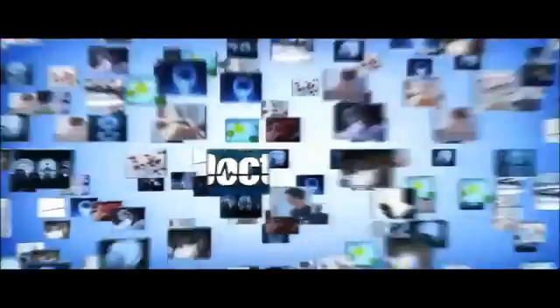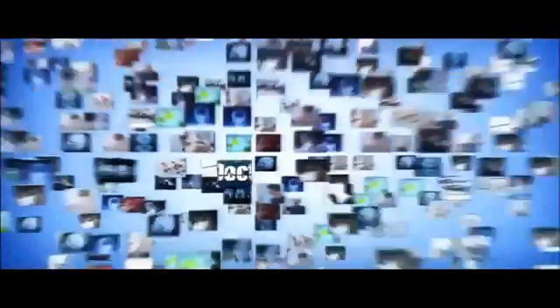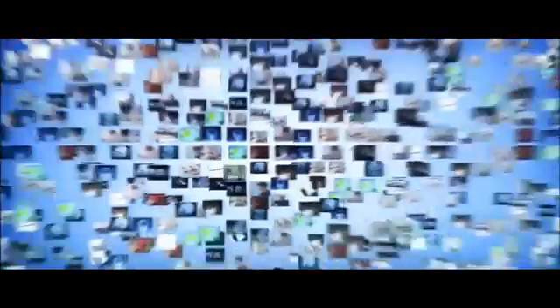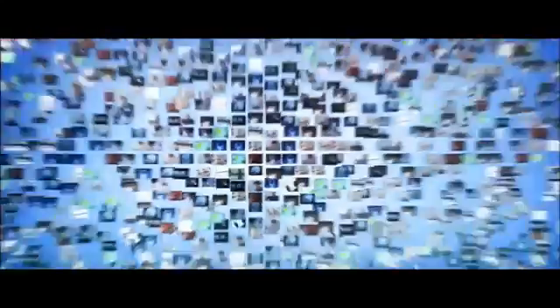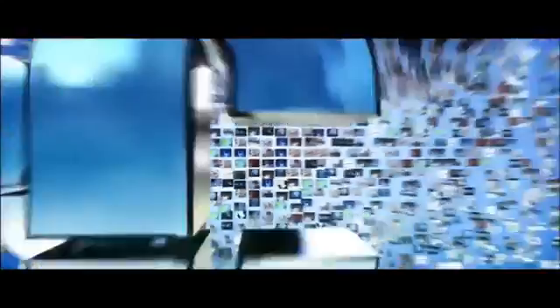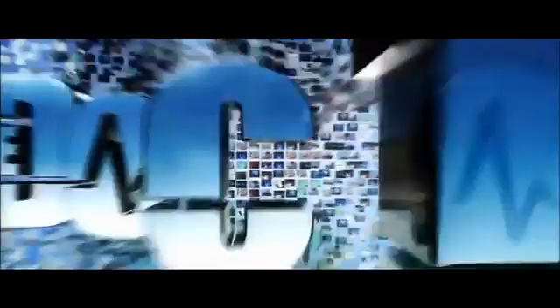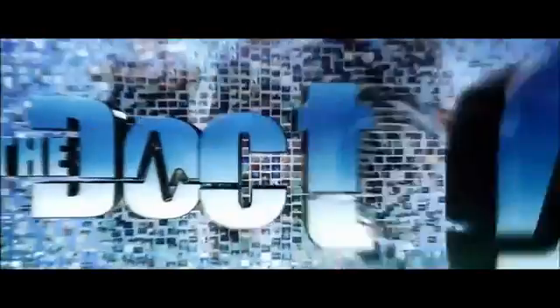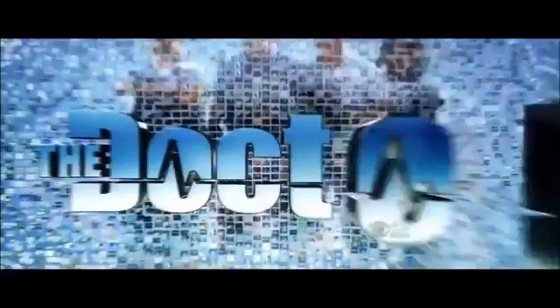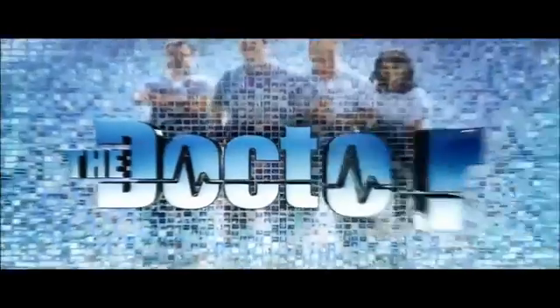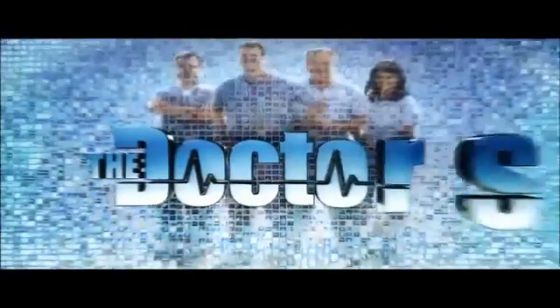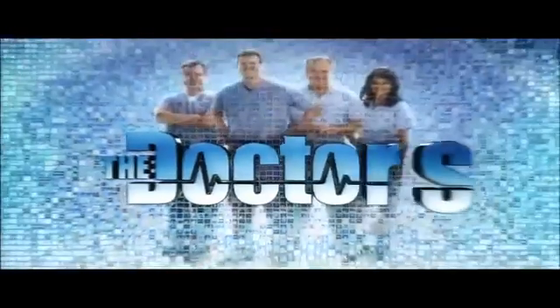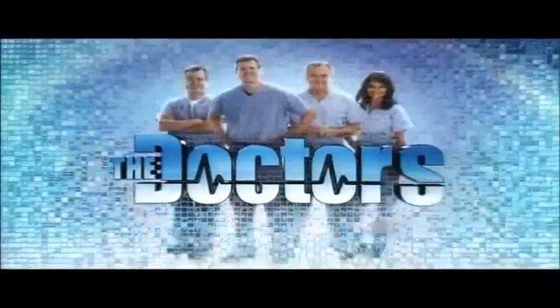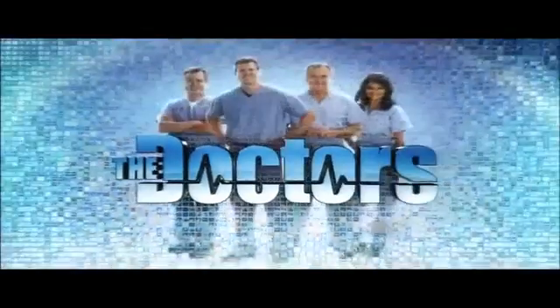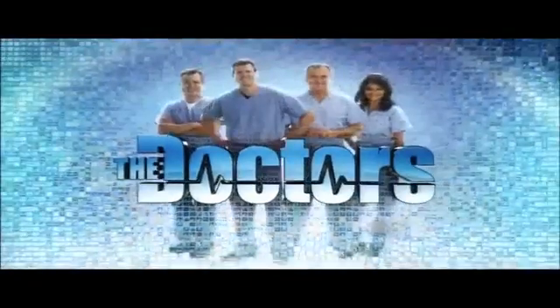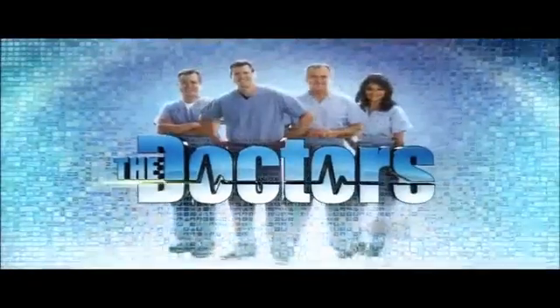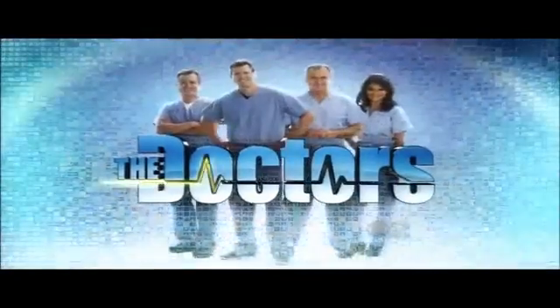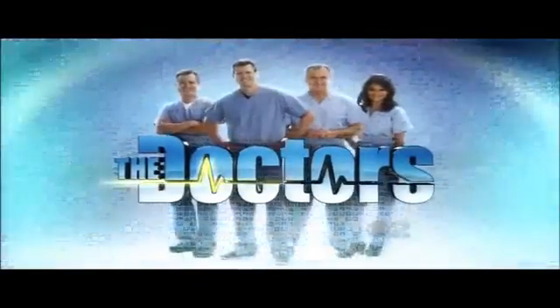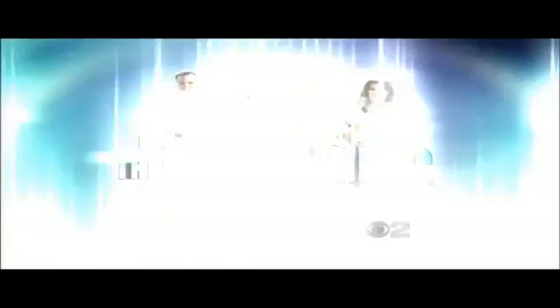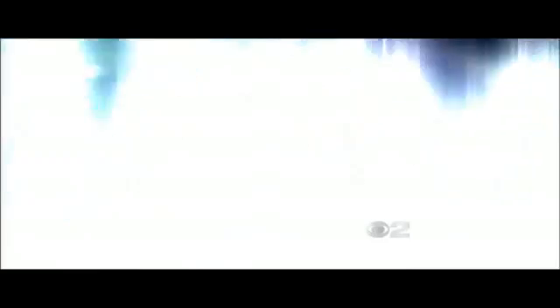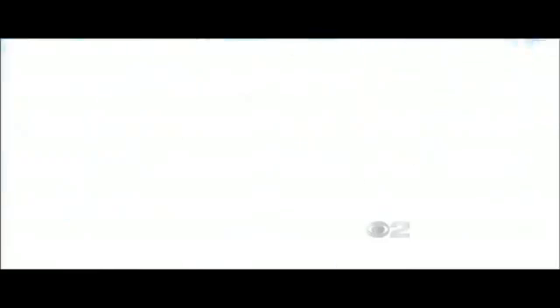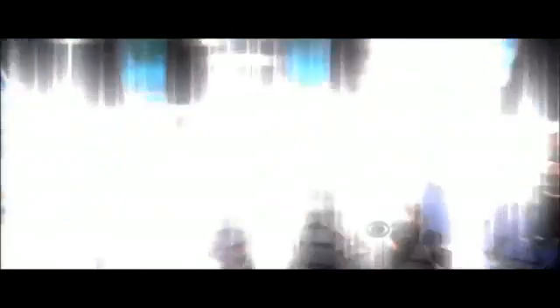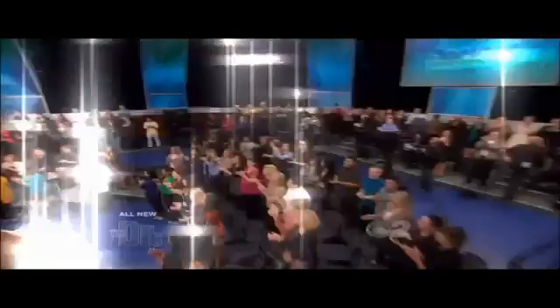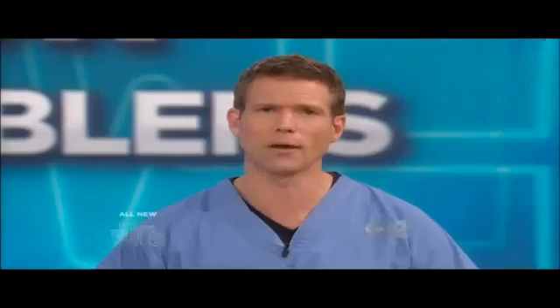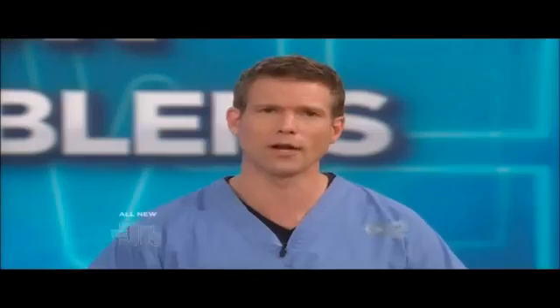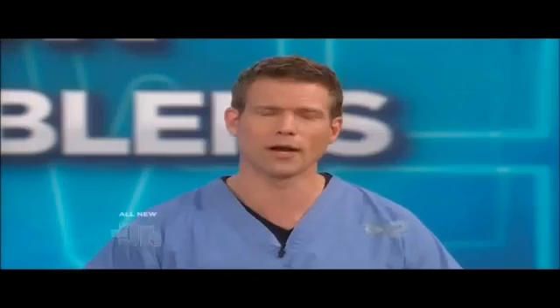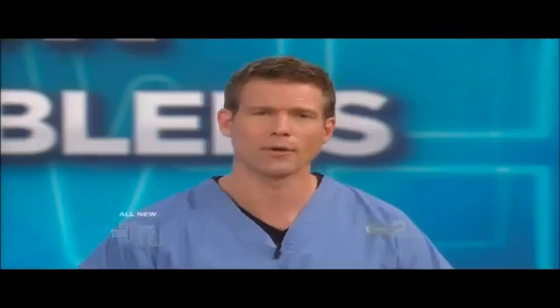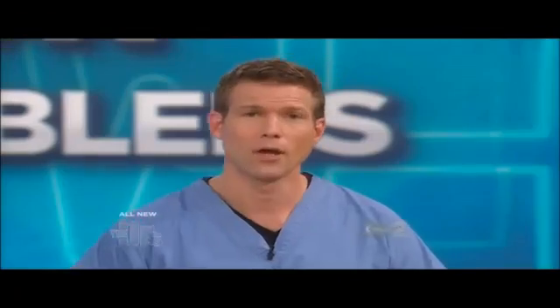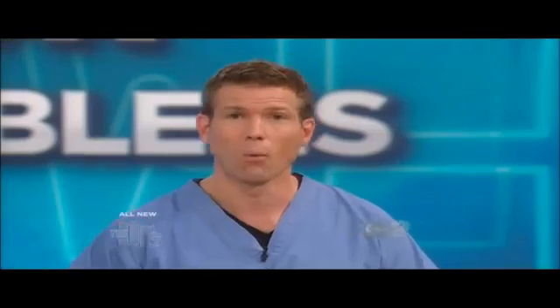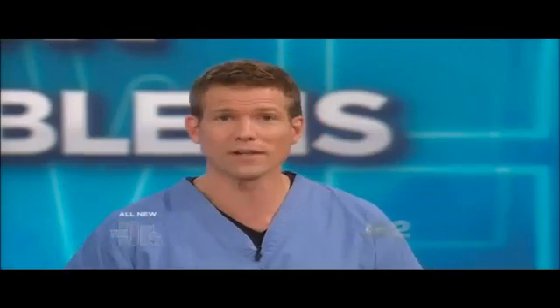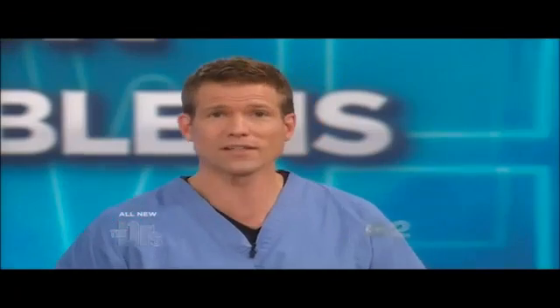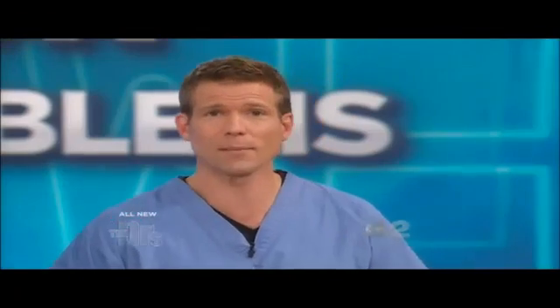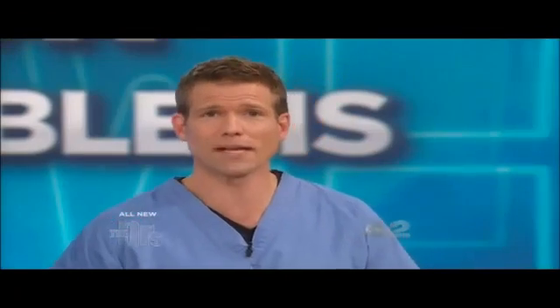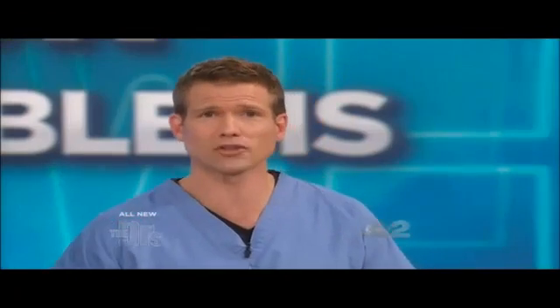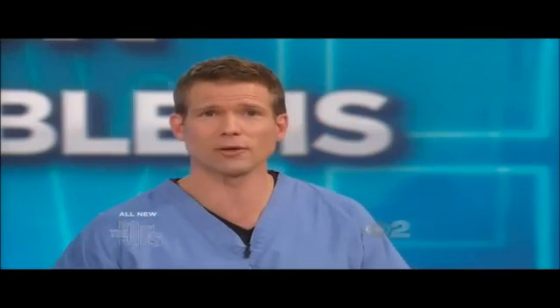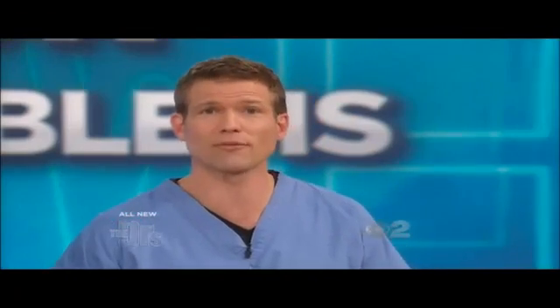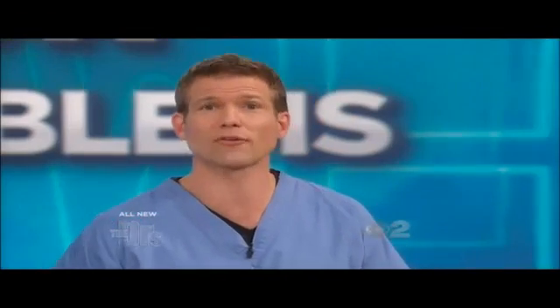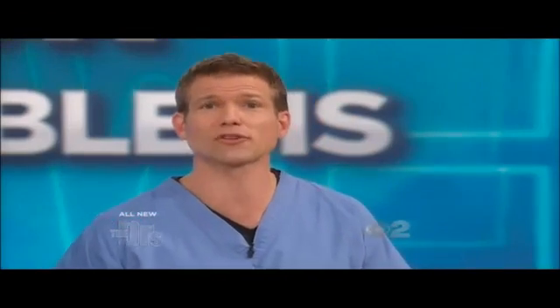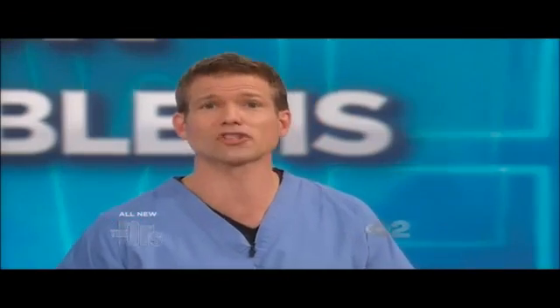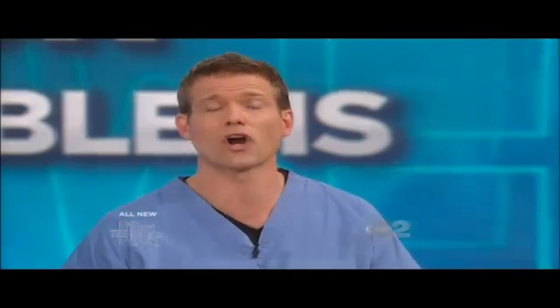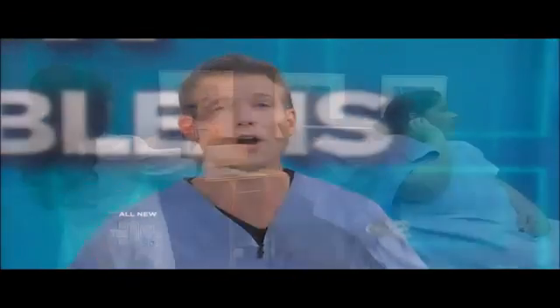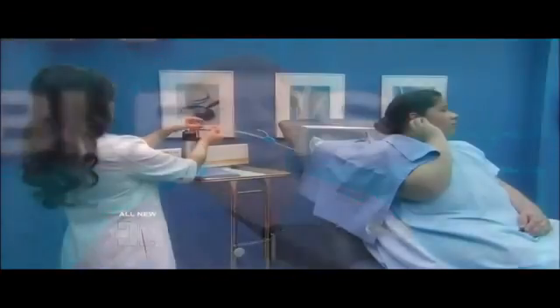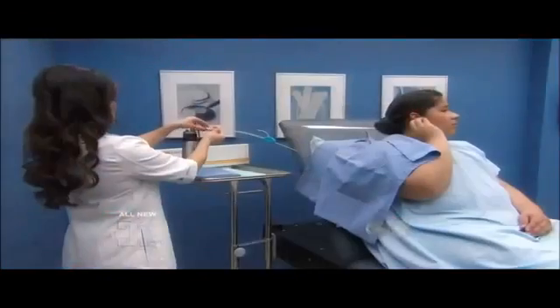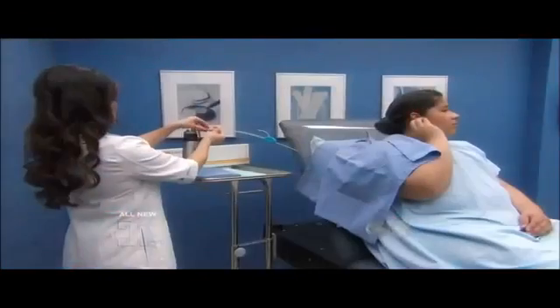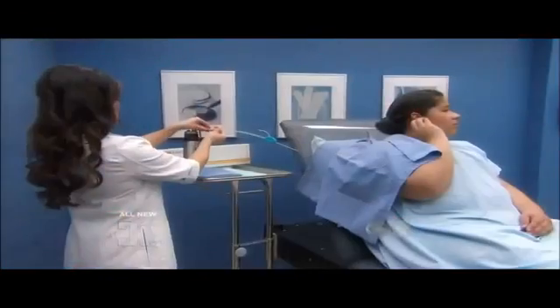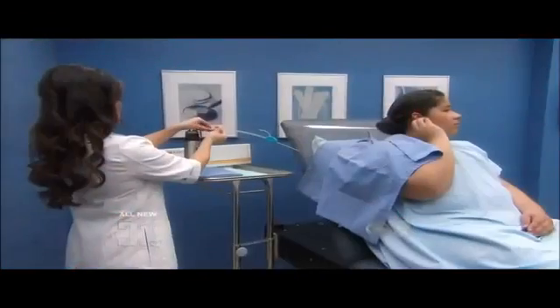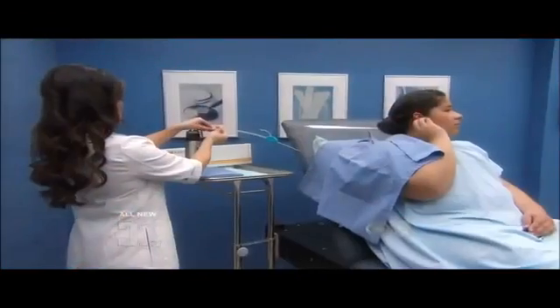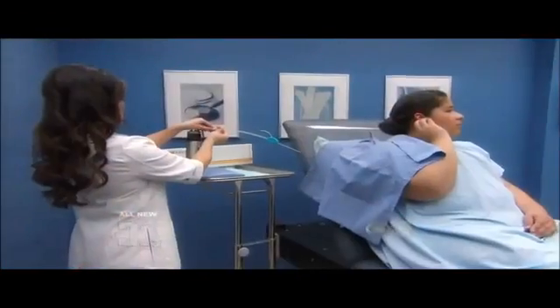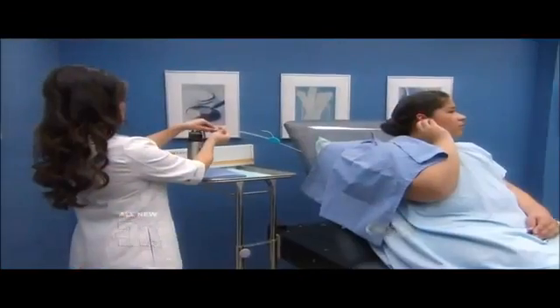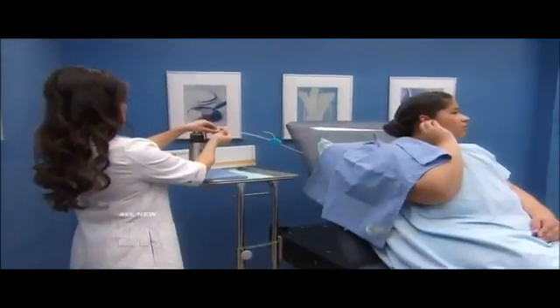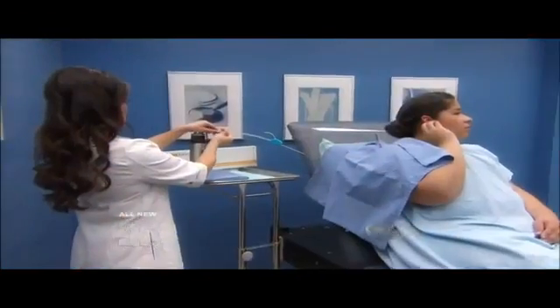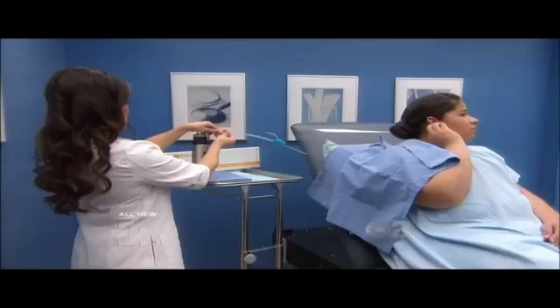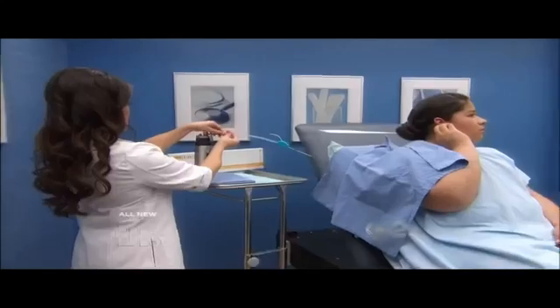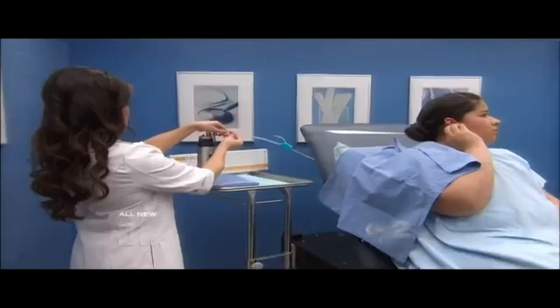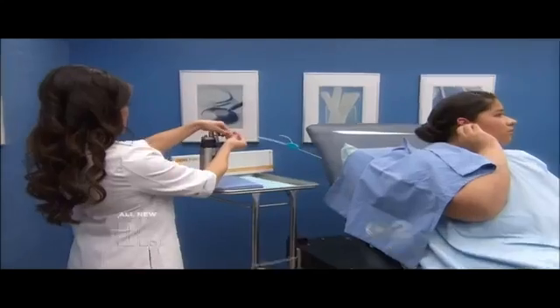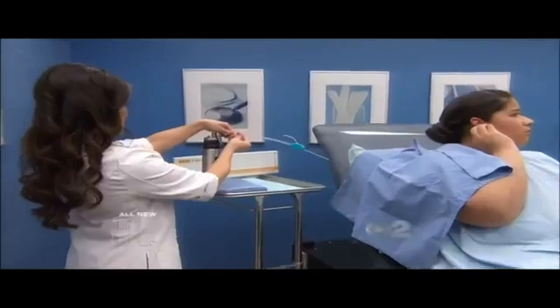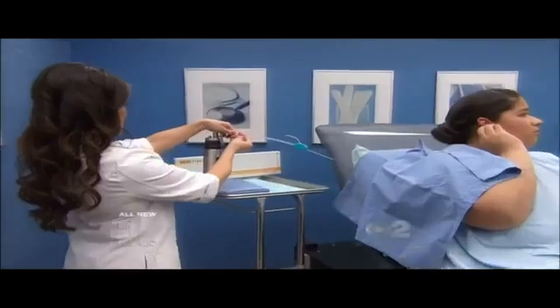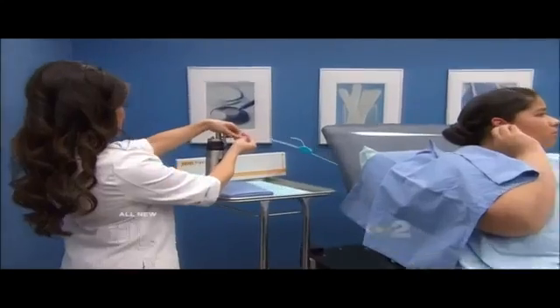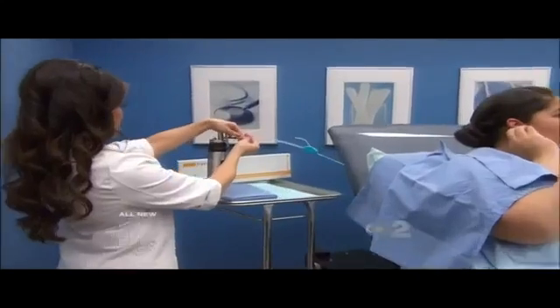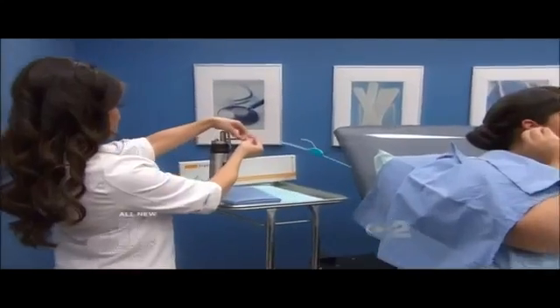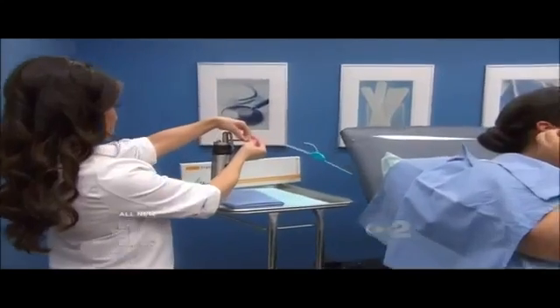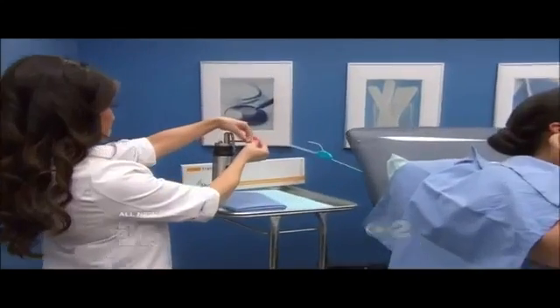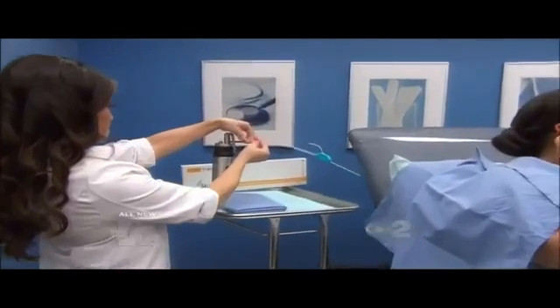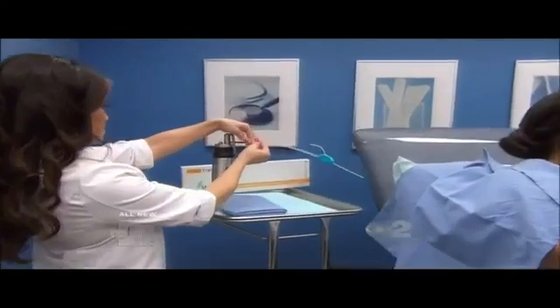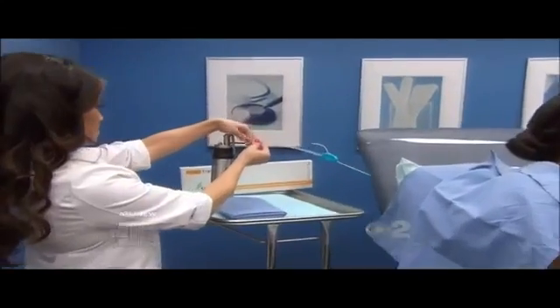Doctor, doctor, give me the news. Coming up, what's the best treatment for scars that won't stop growing? We'll show you next.